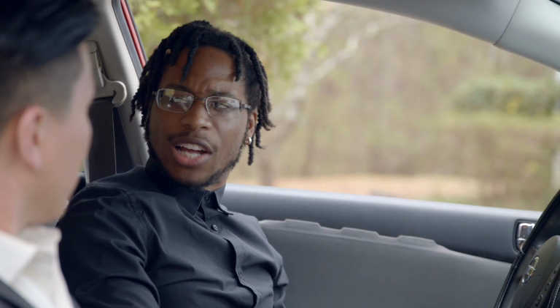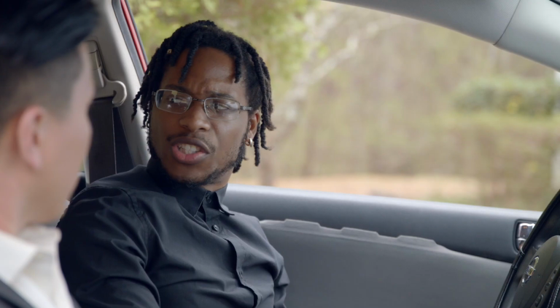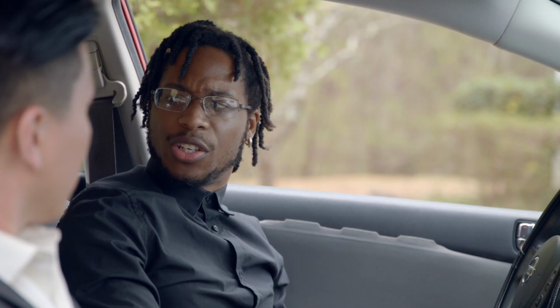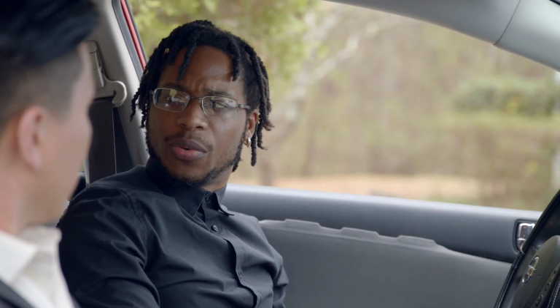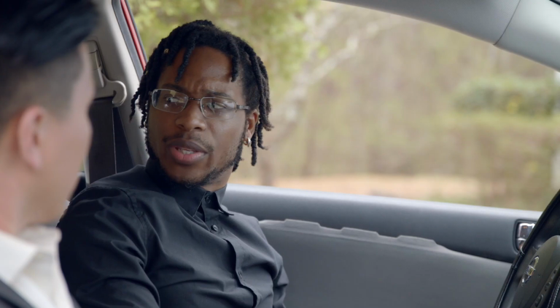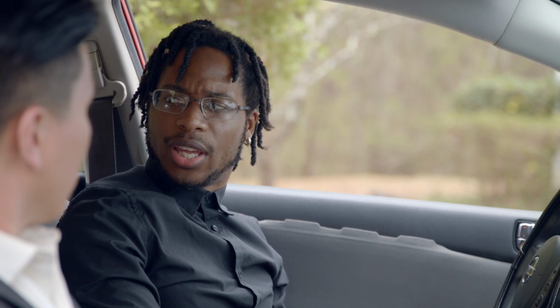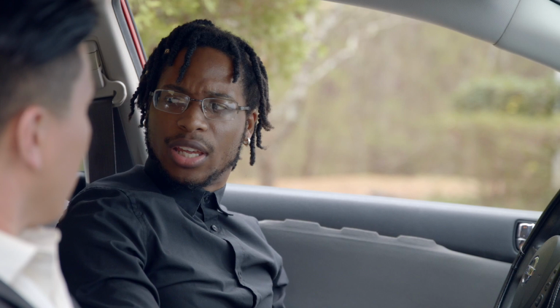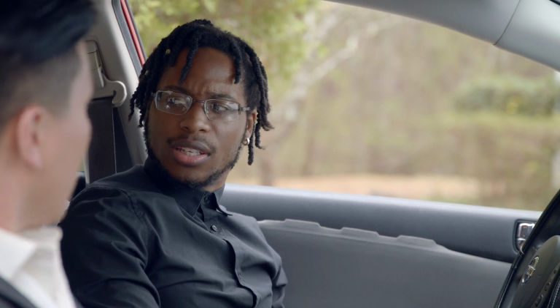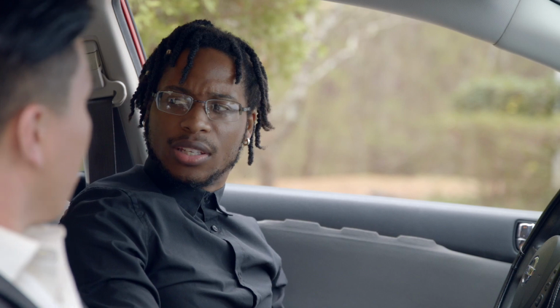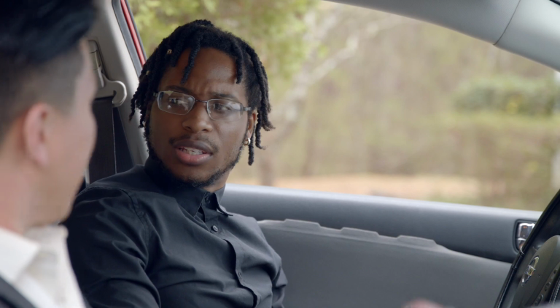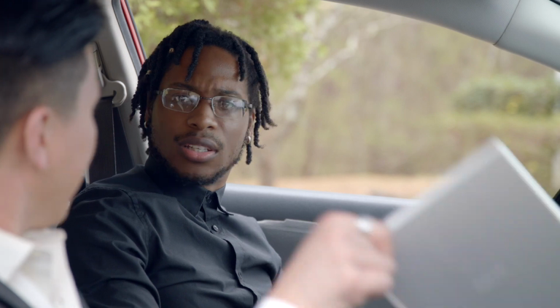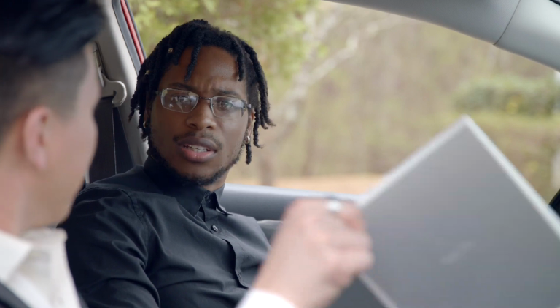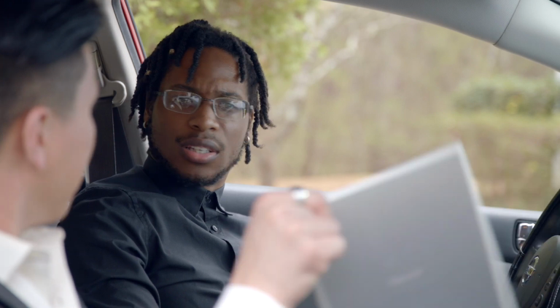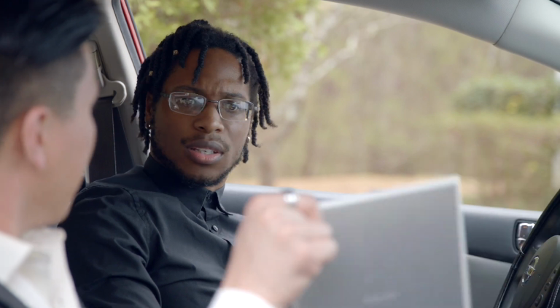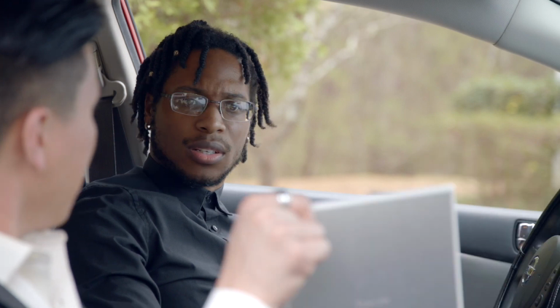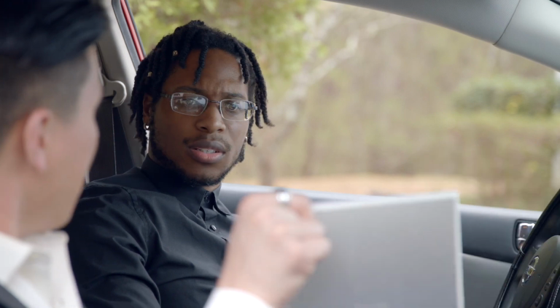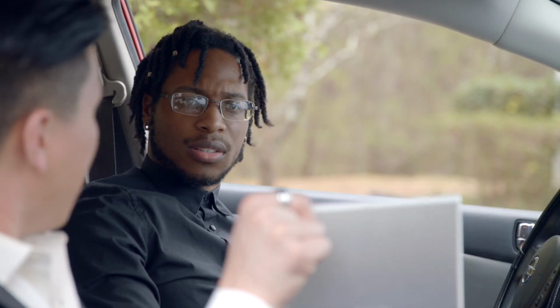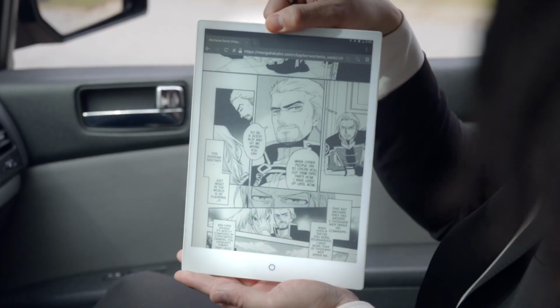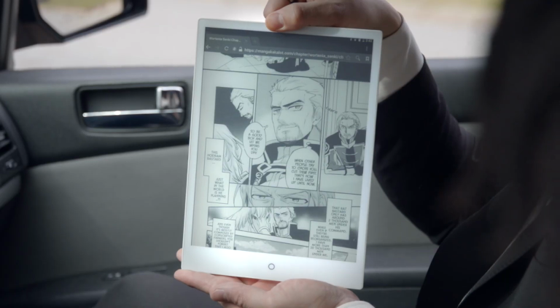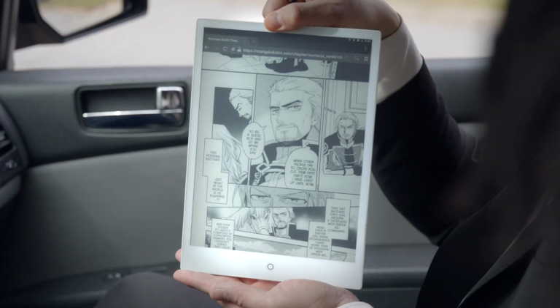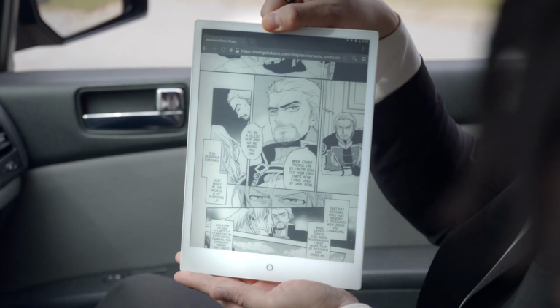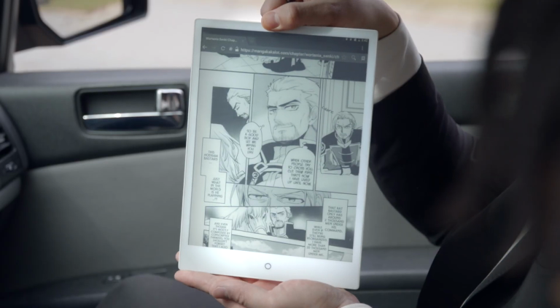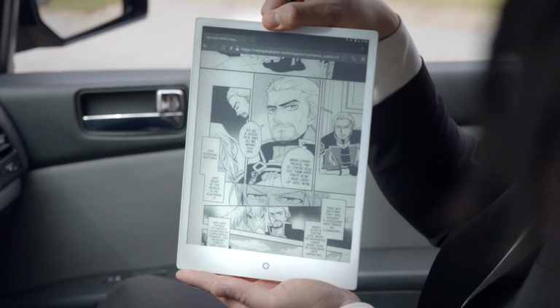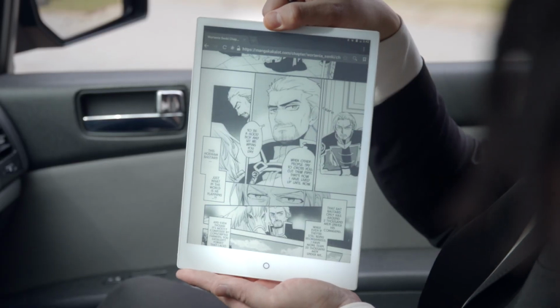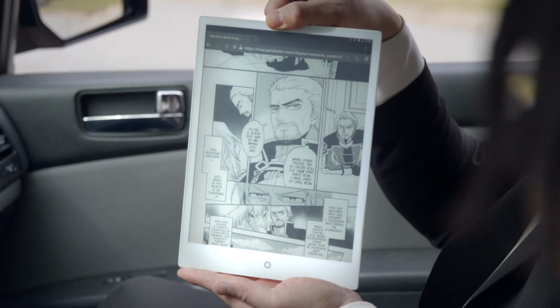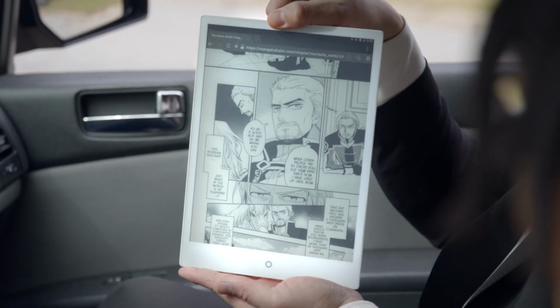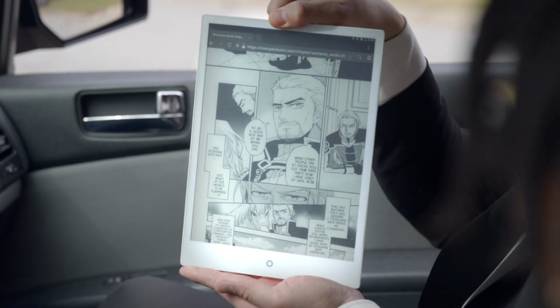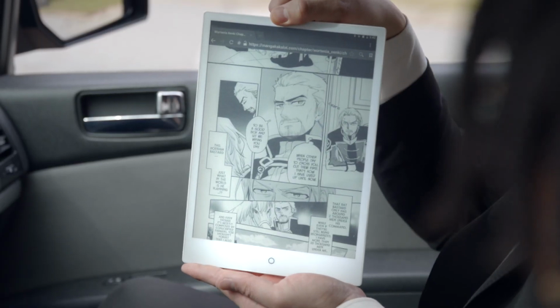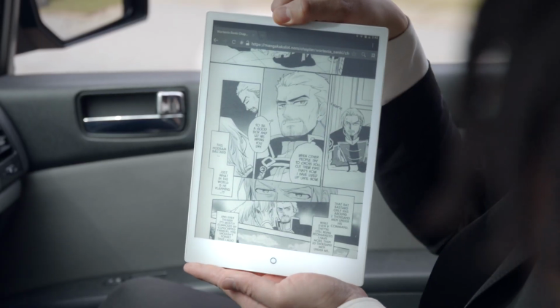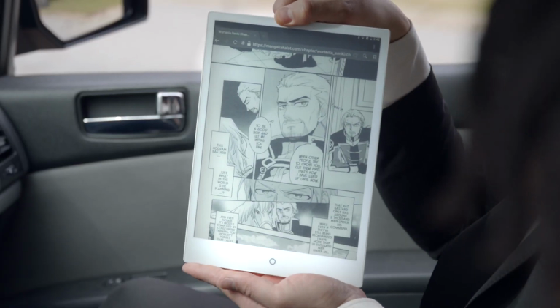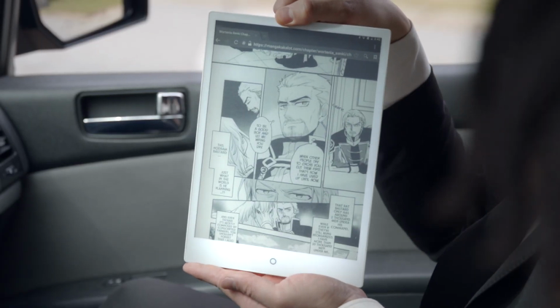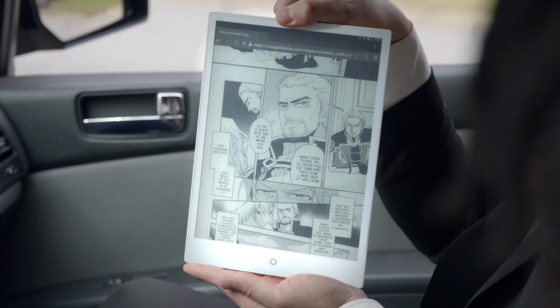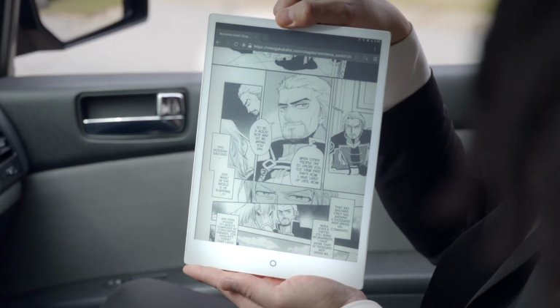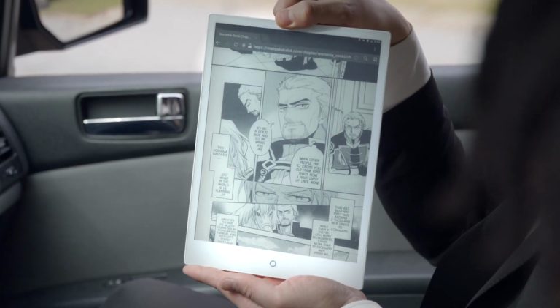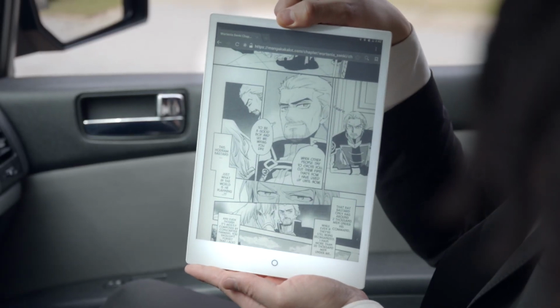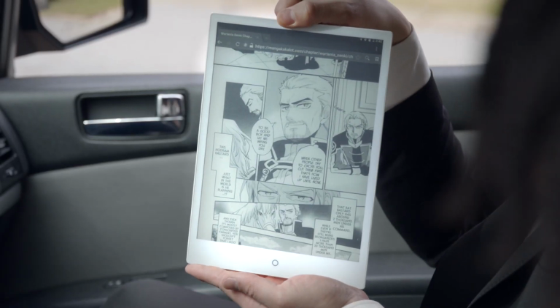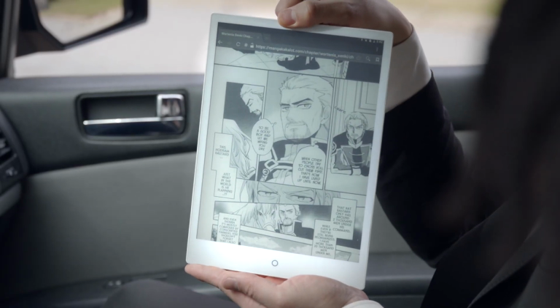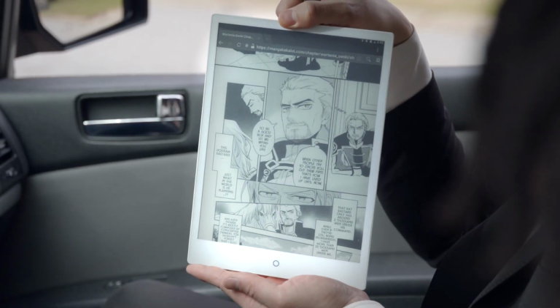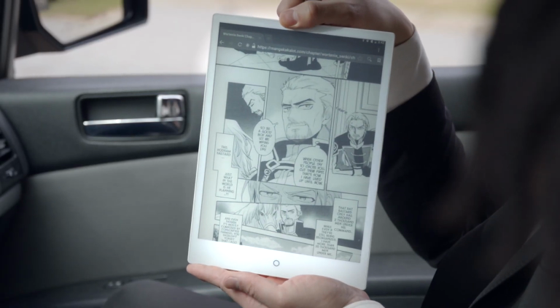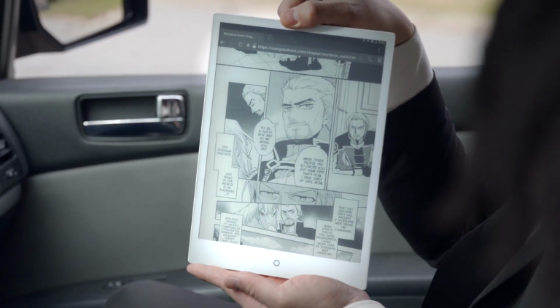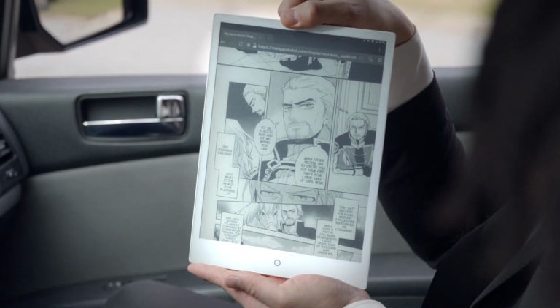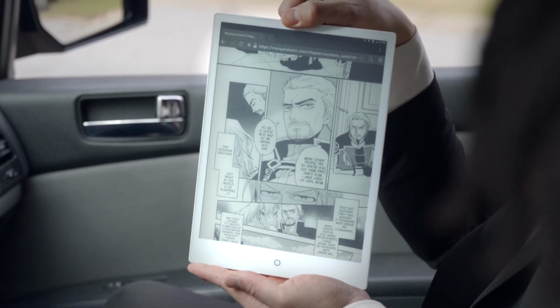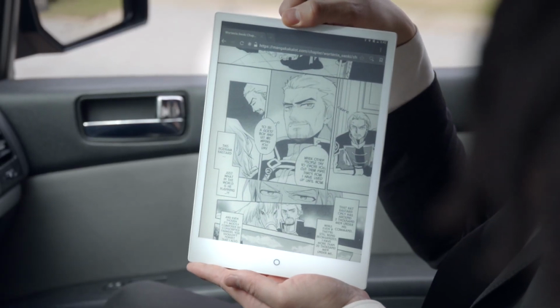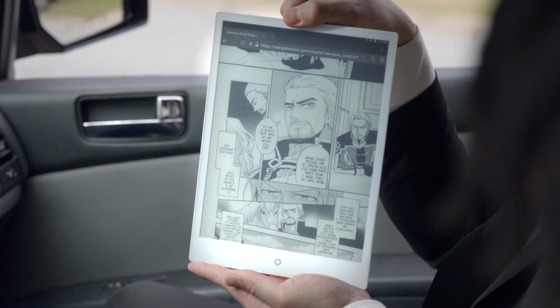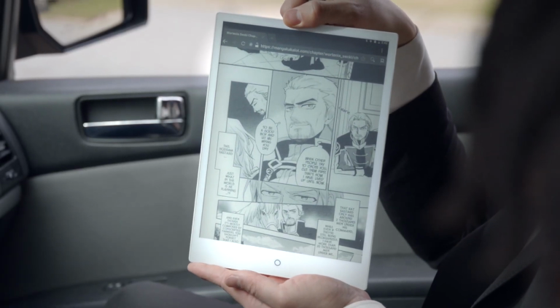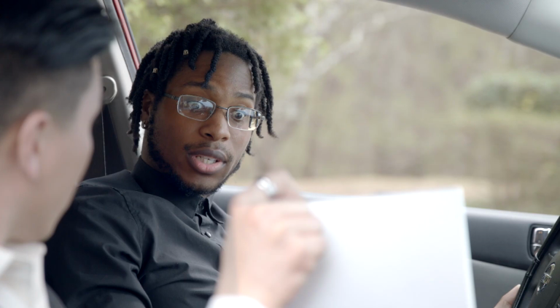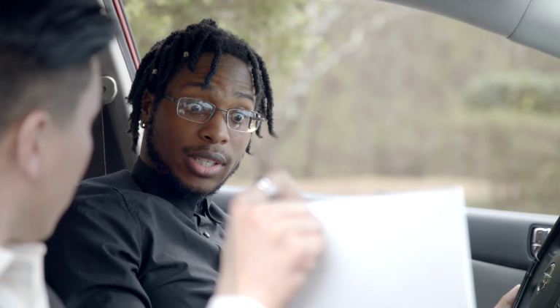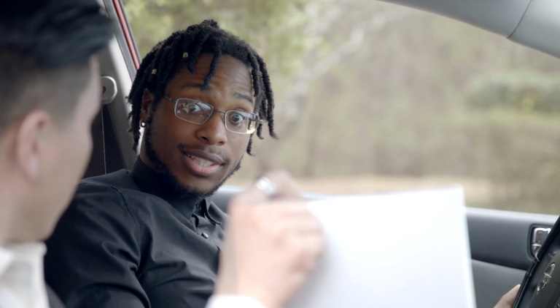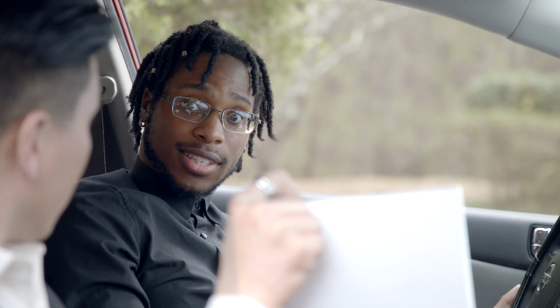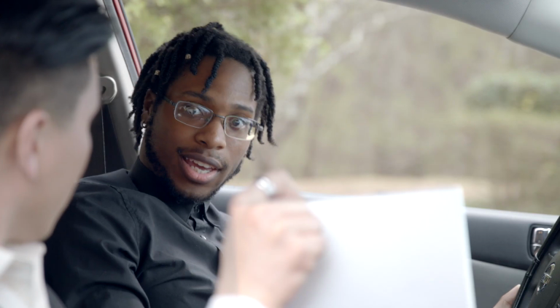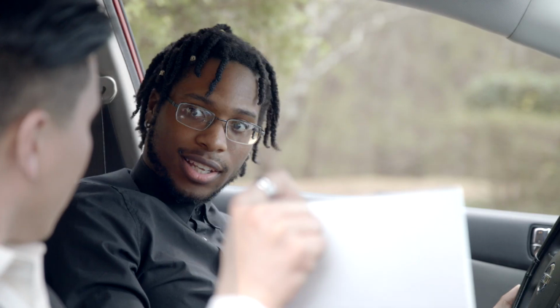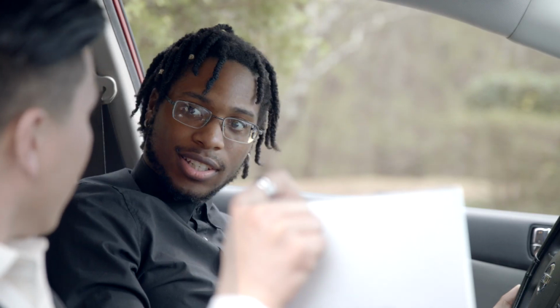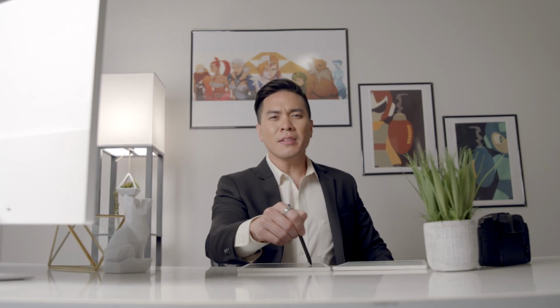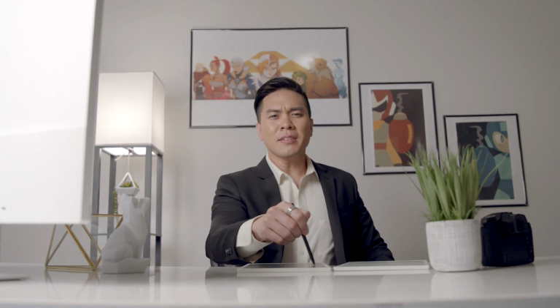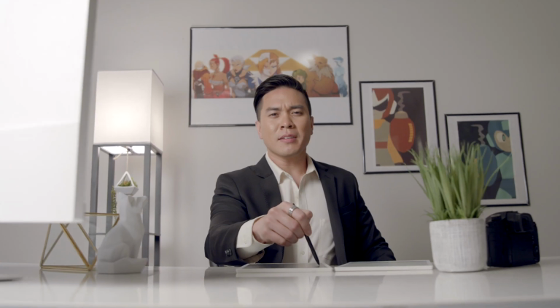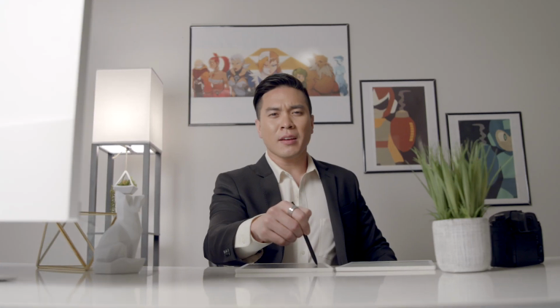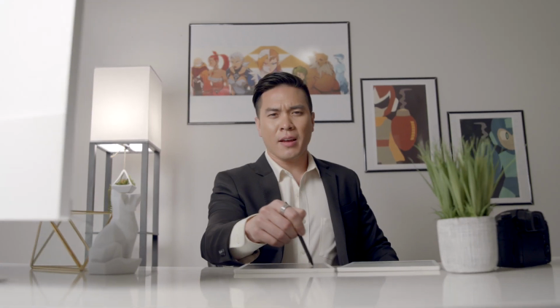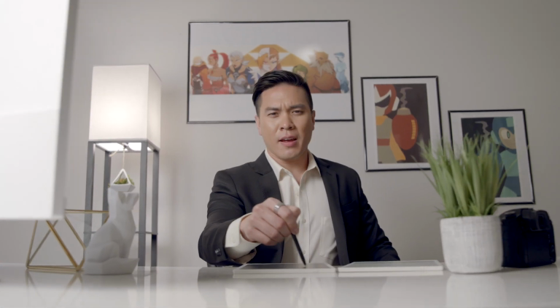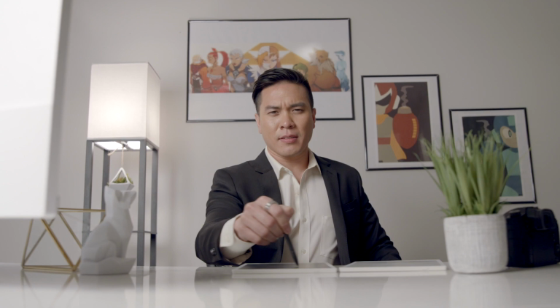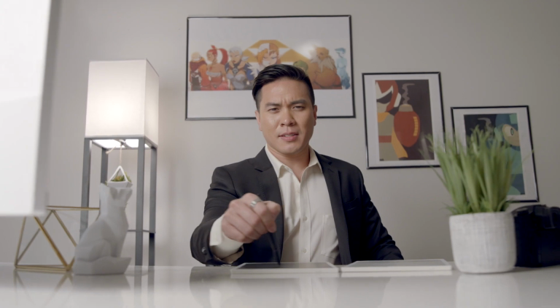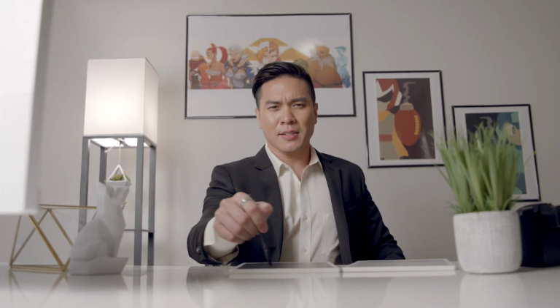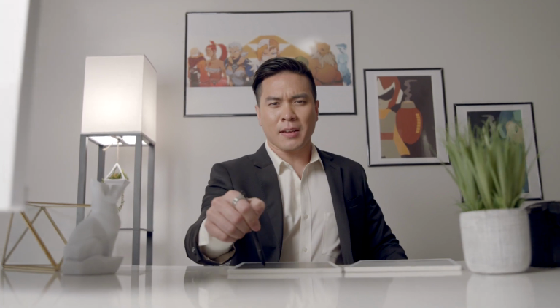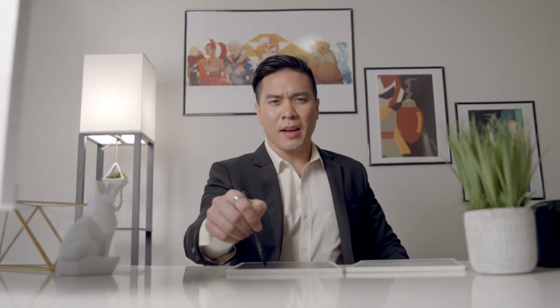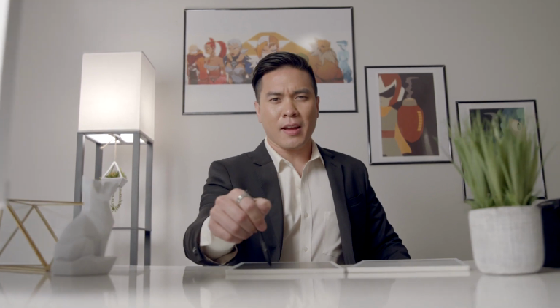How's he doing that? Because it's the e-pad. It can read. It can write. It can sketch.